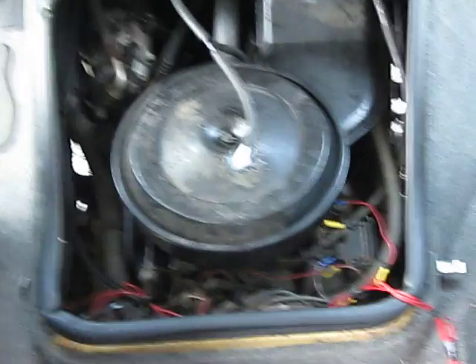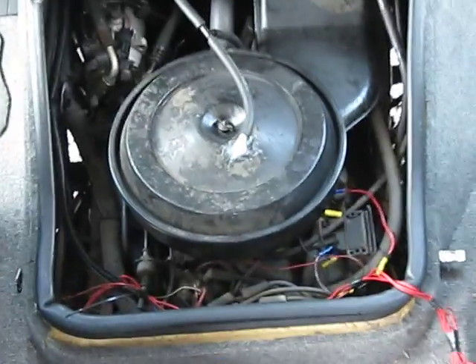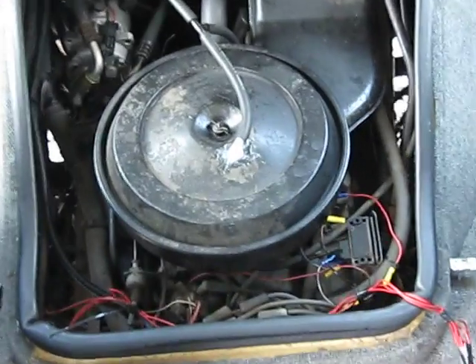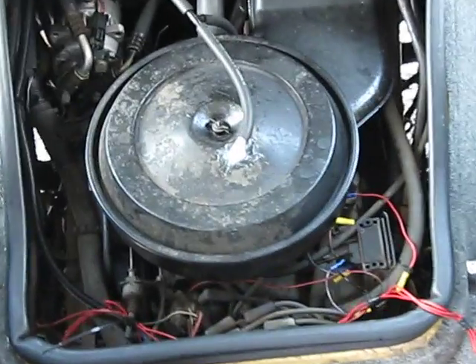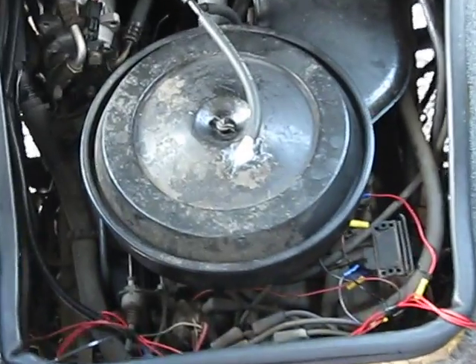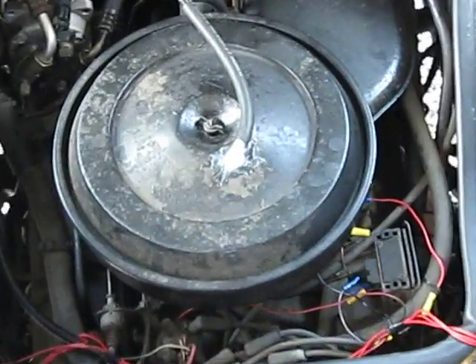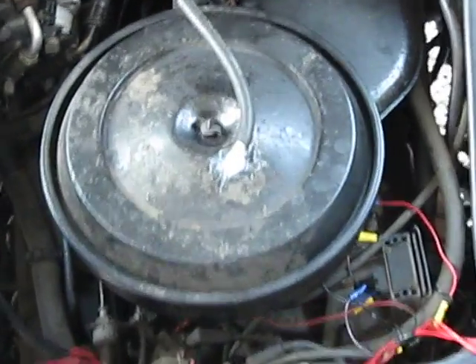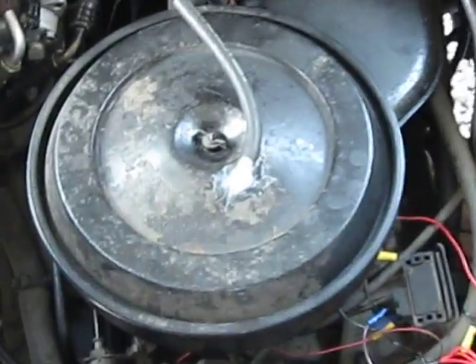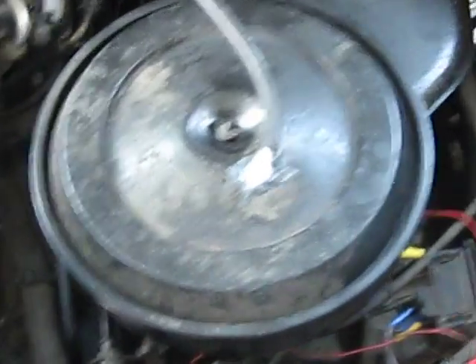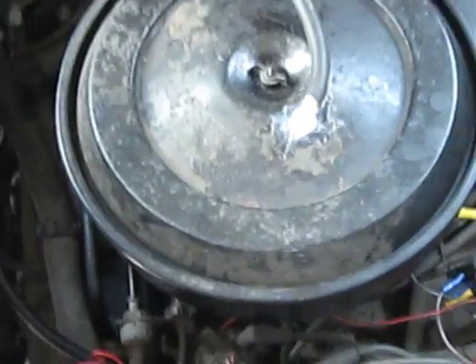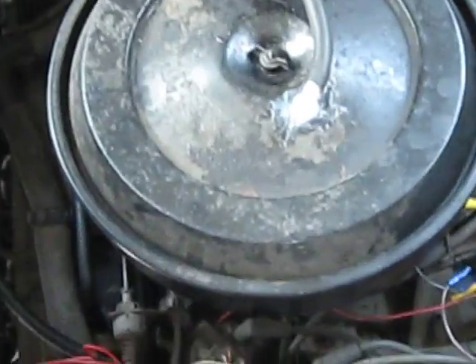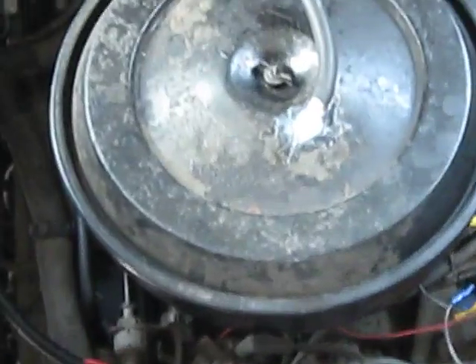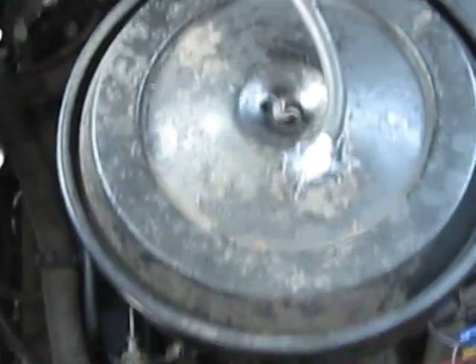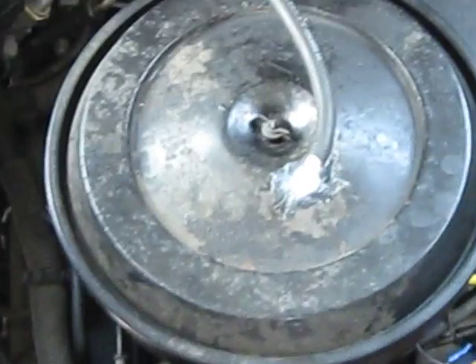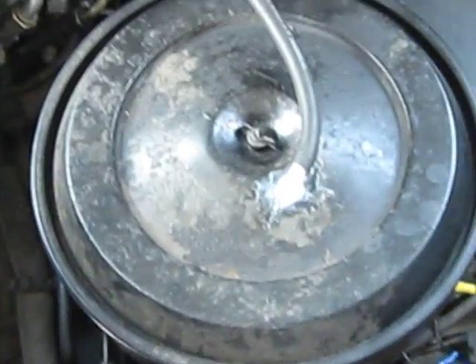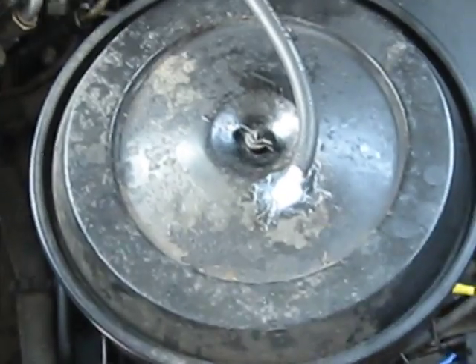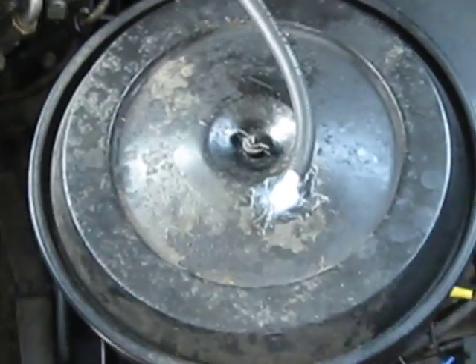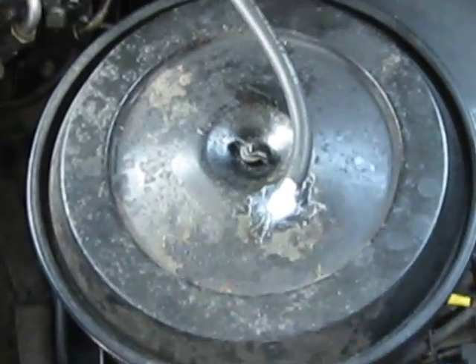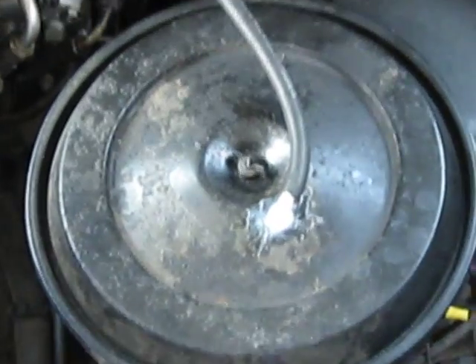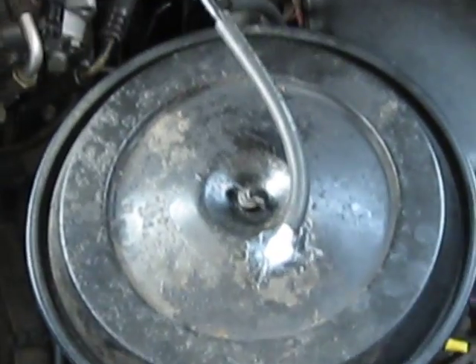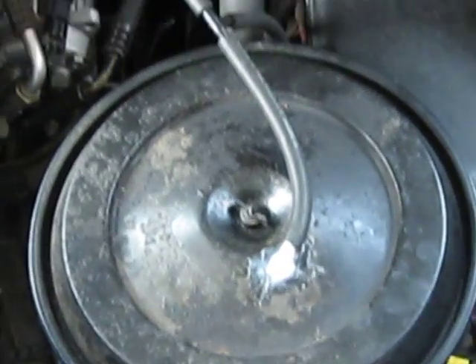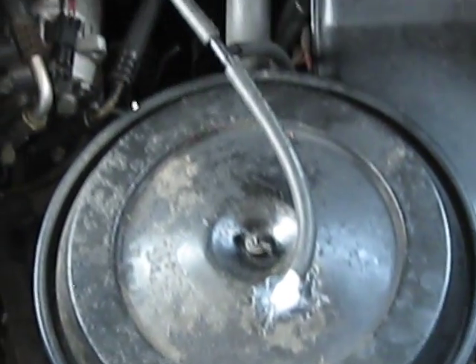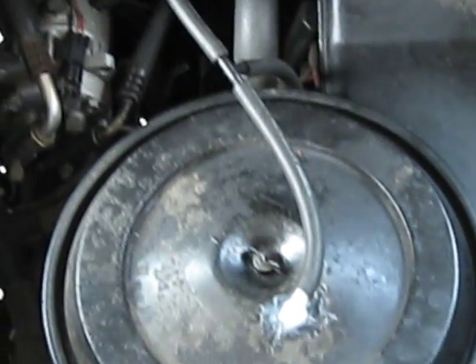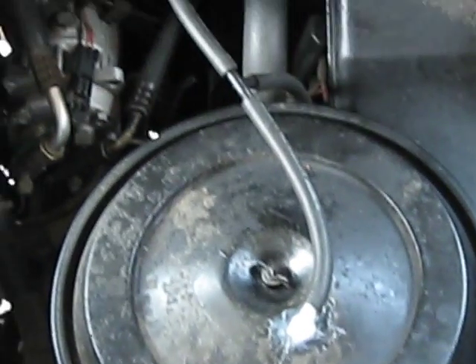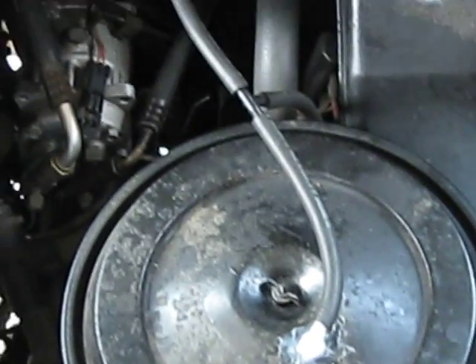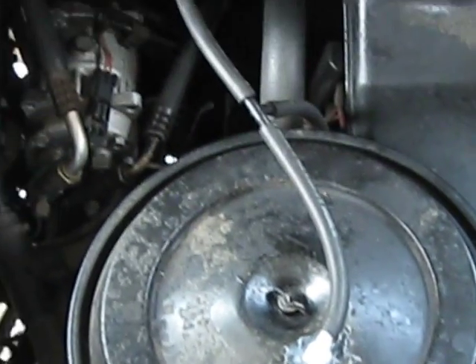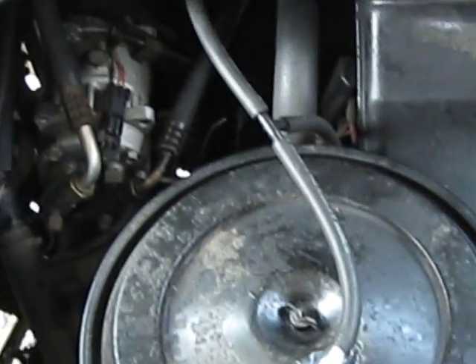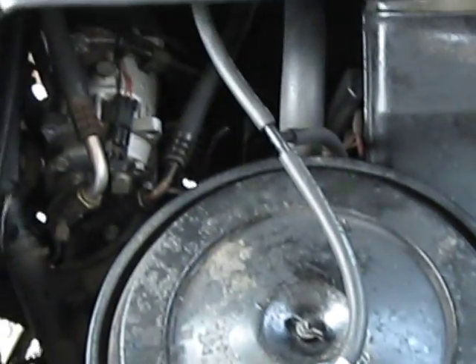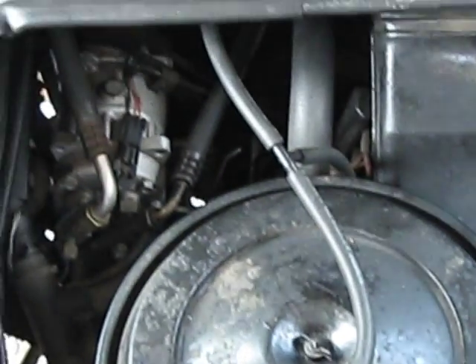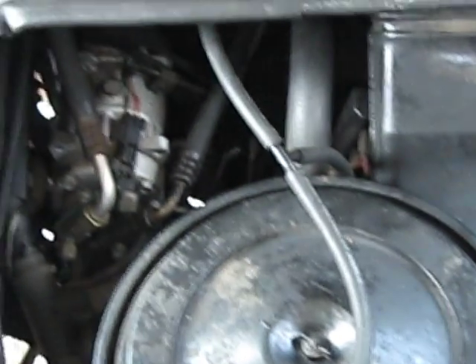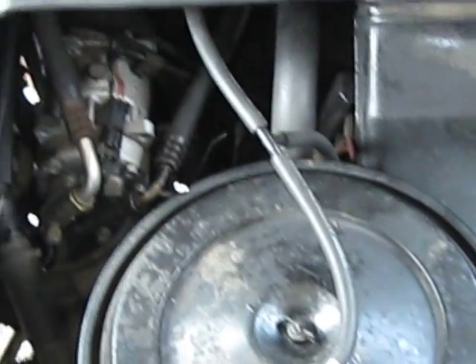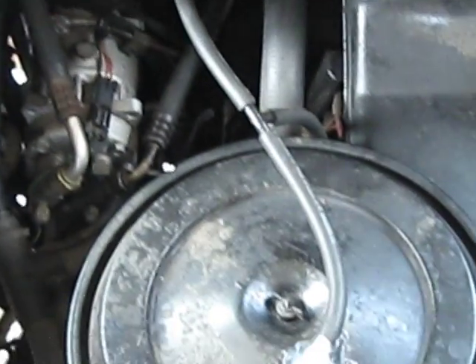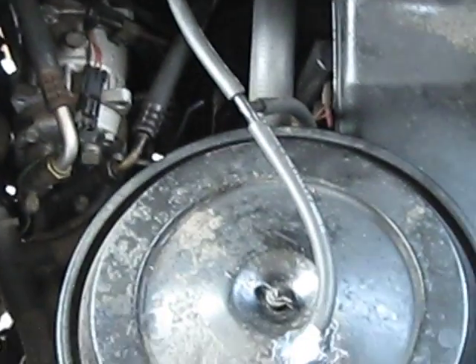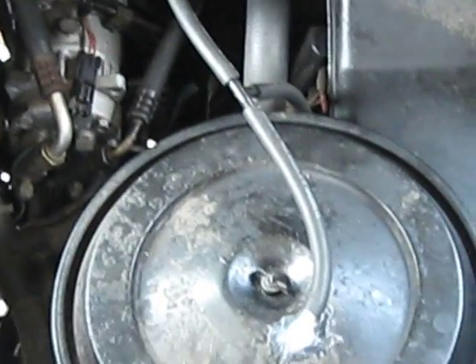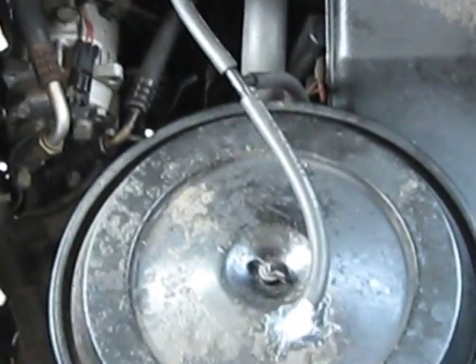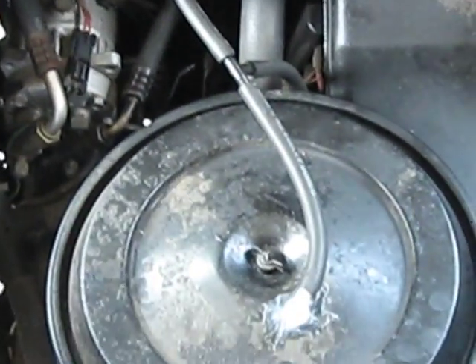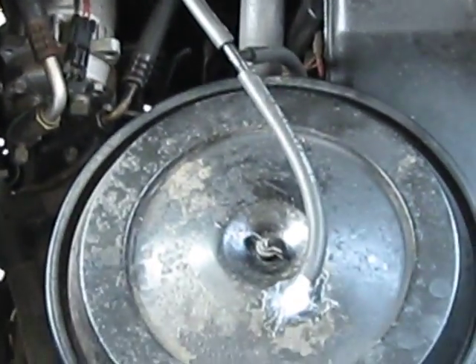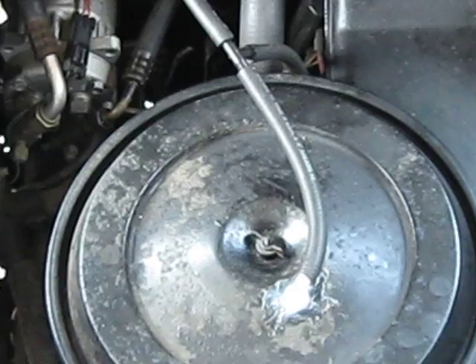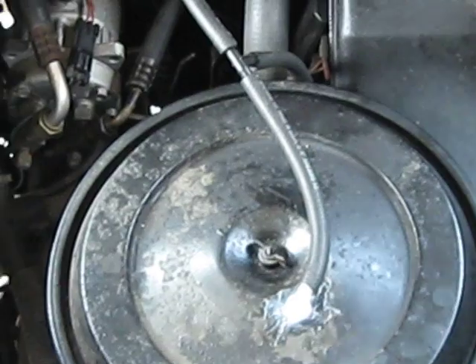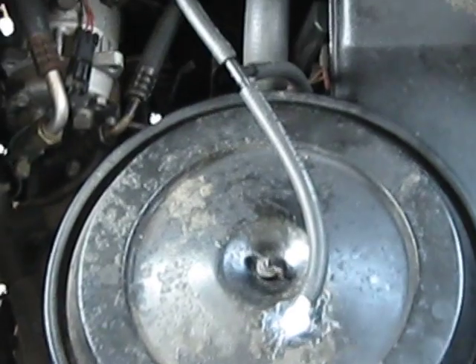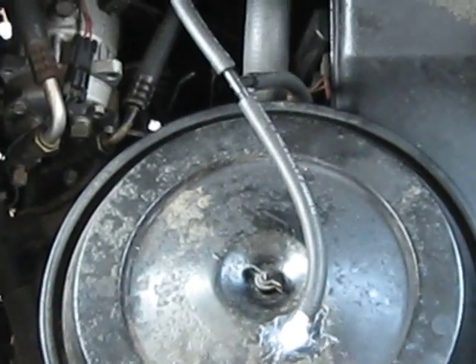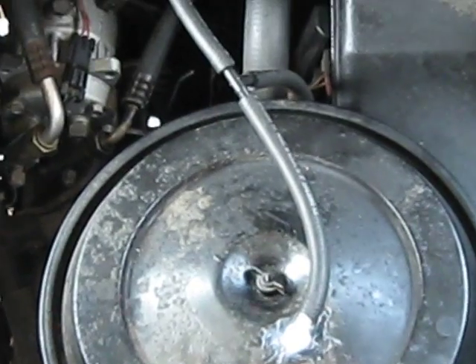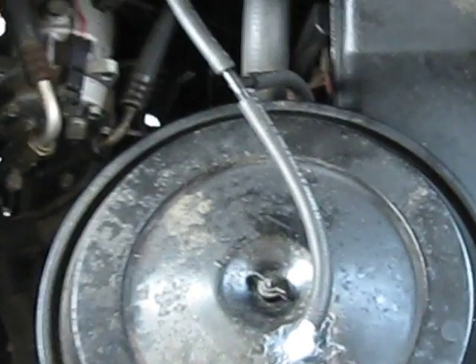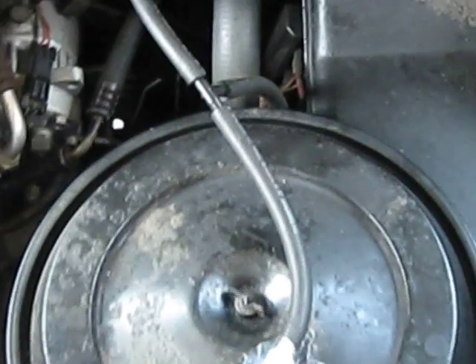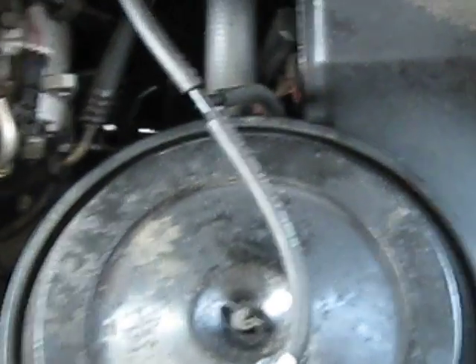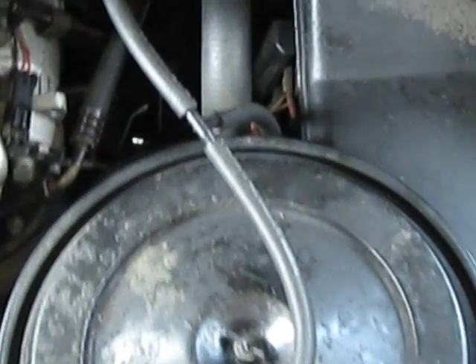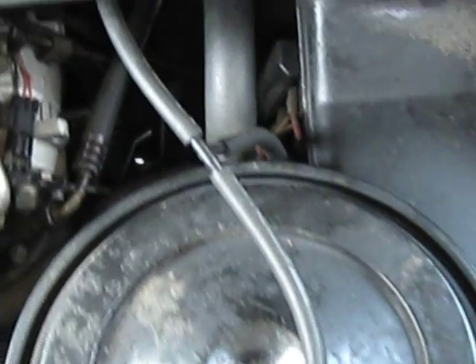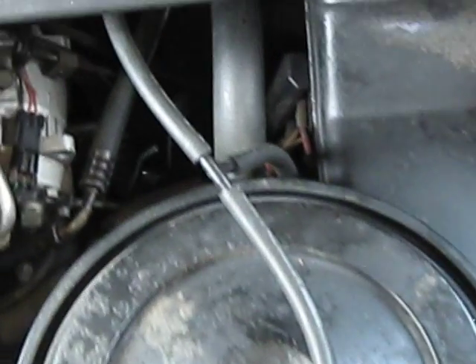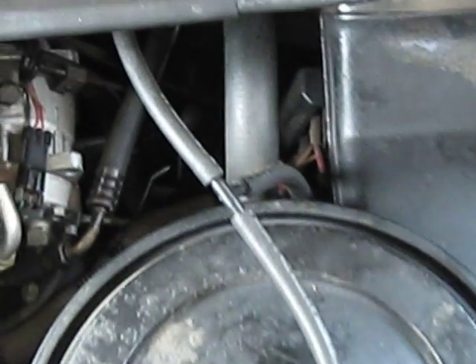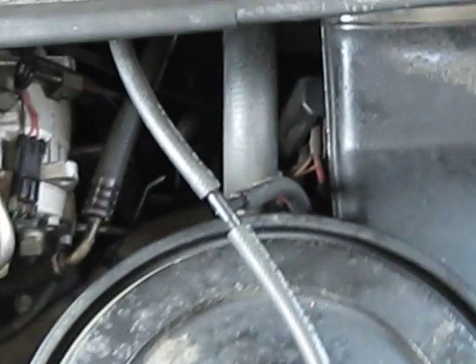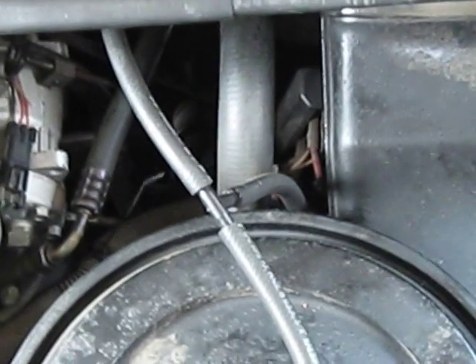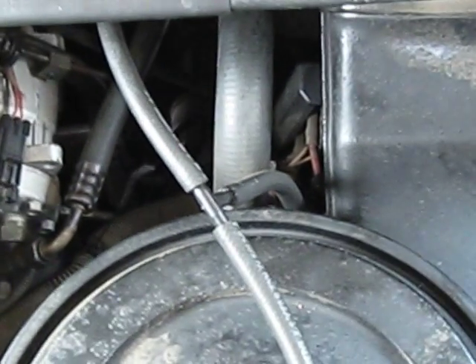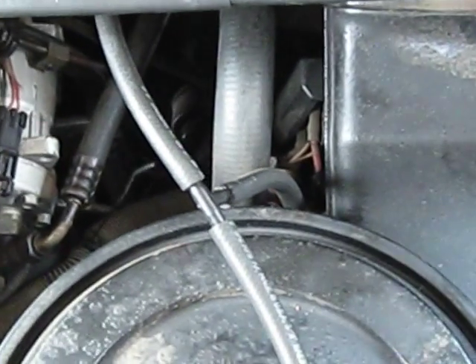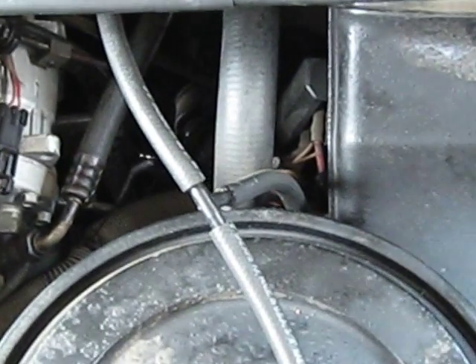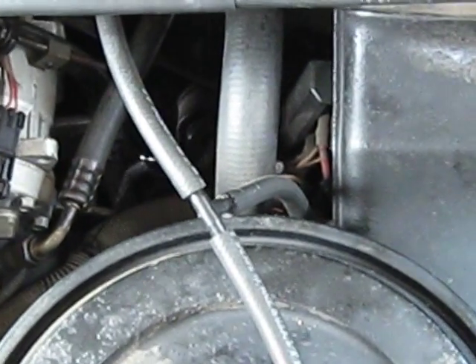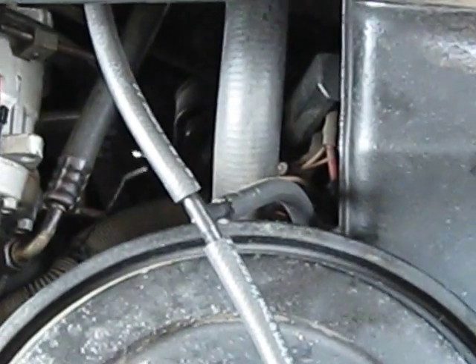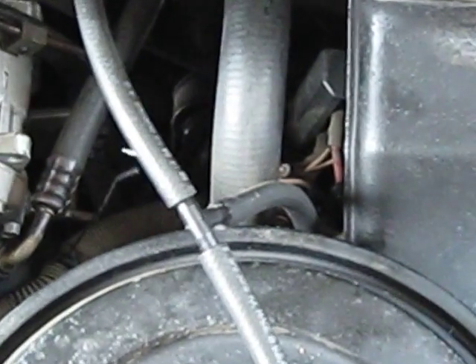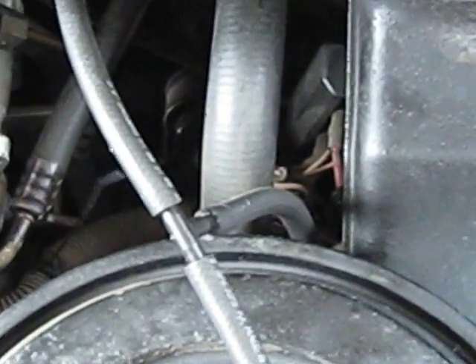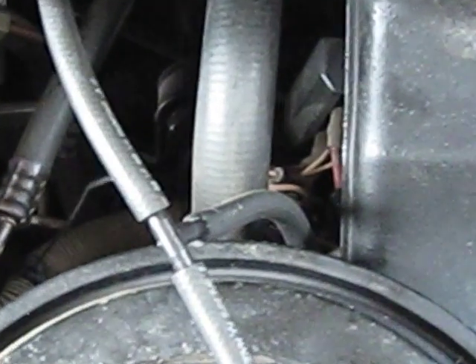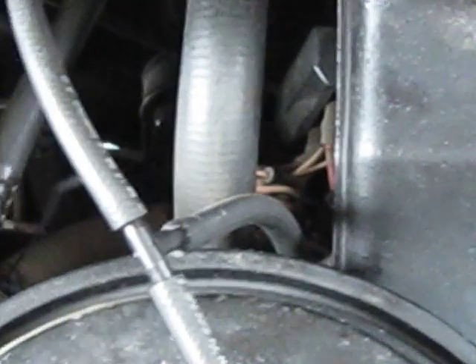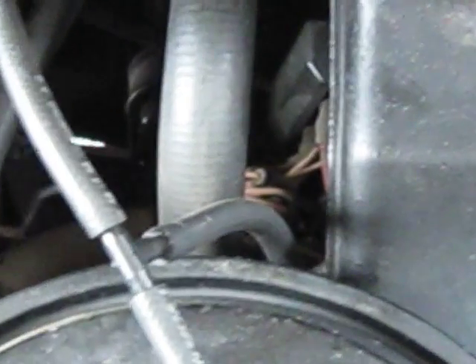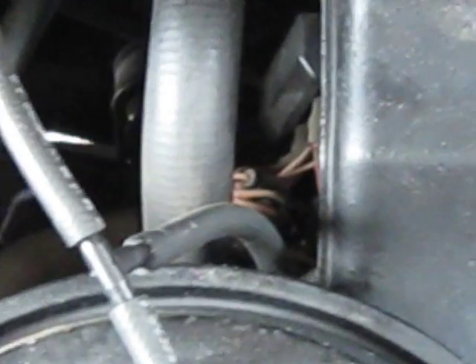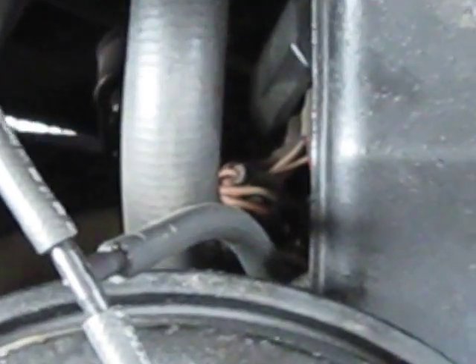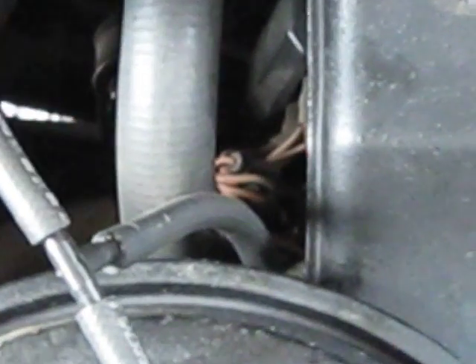As you can see, we've got this installed right into the air intake, and we've also got a T into our PCV valve.